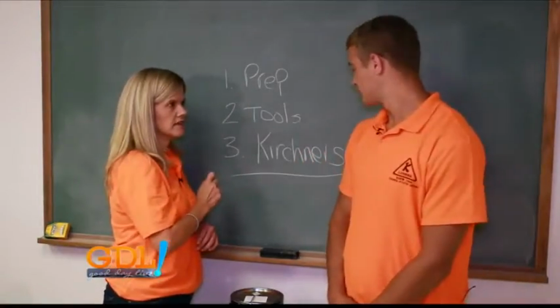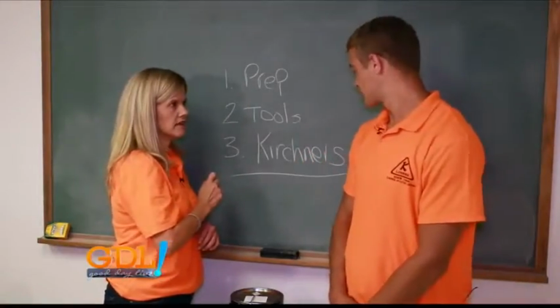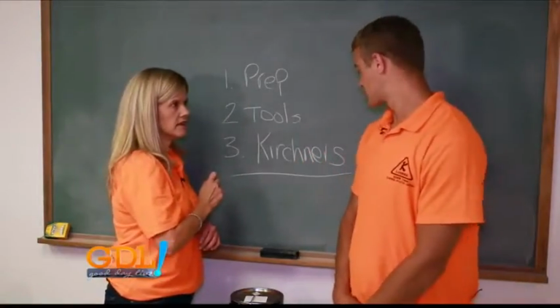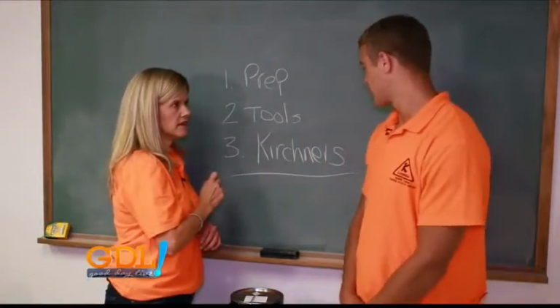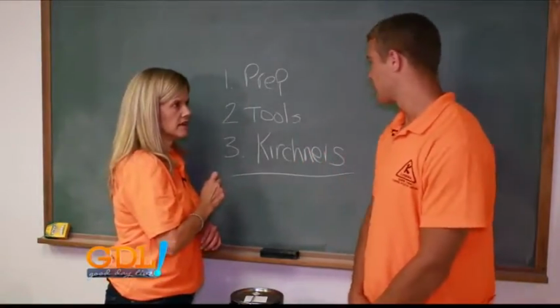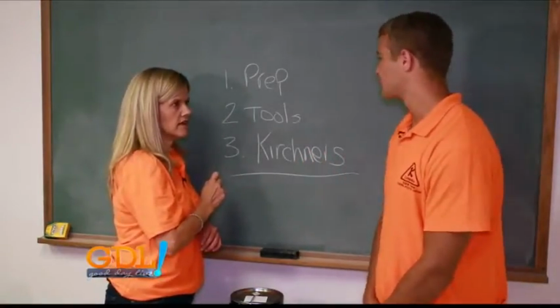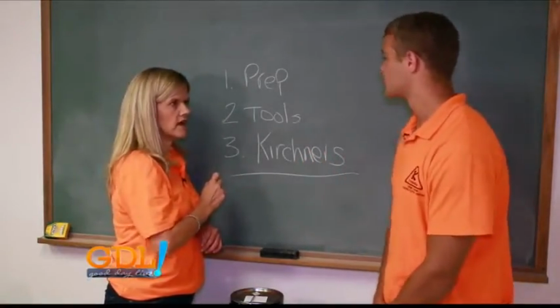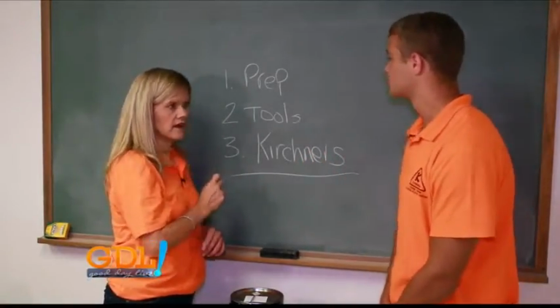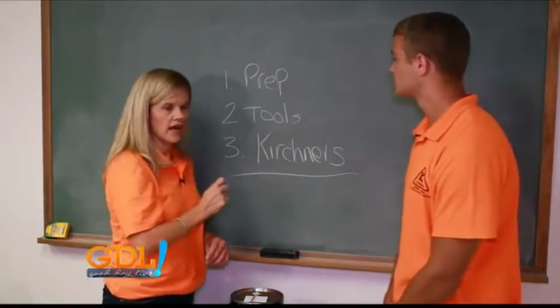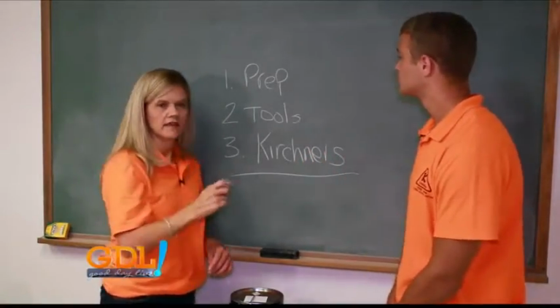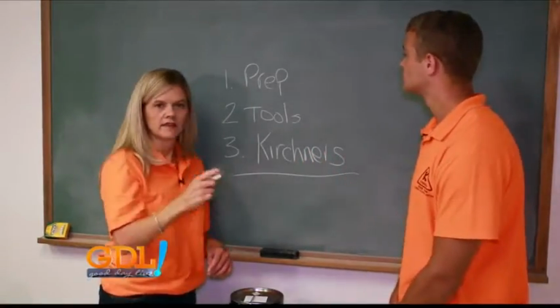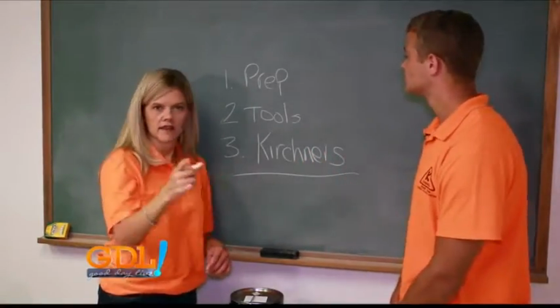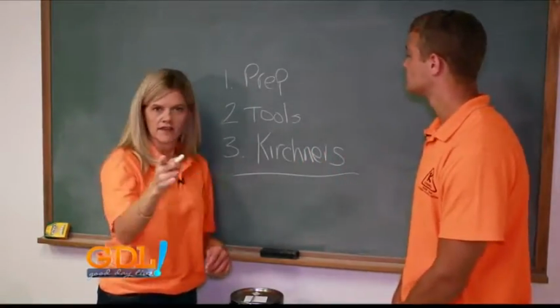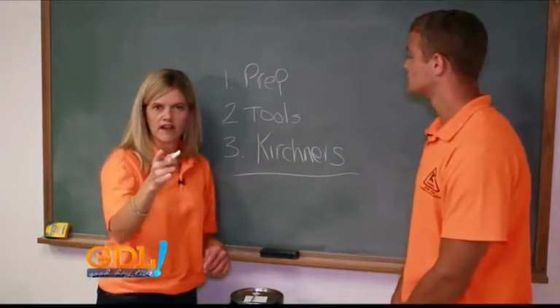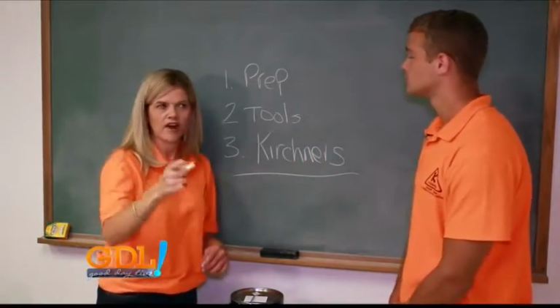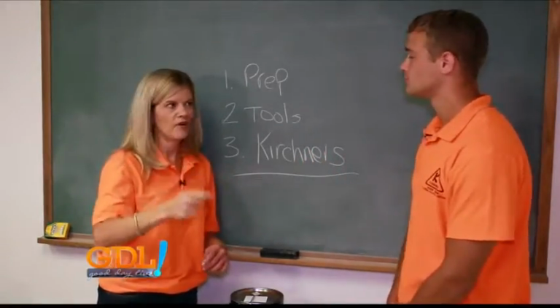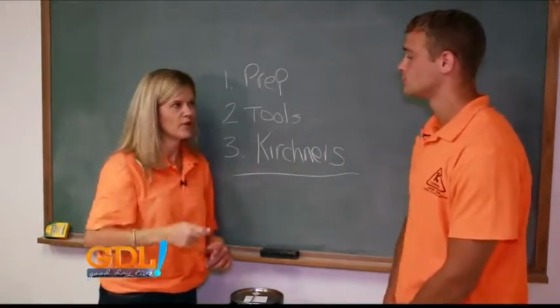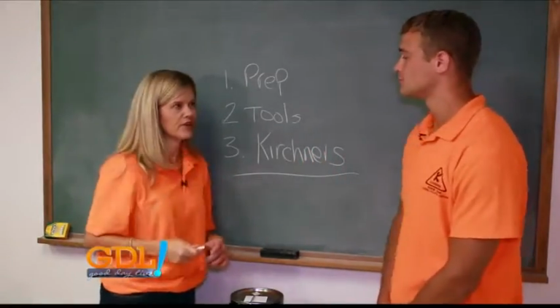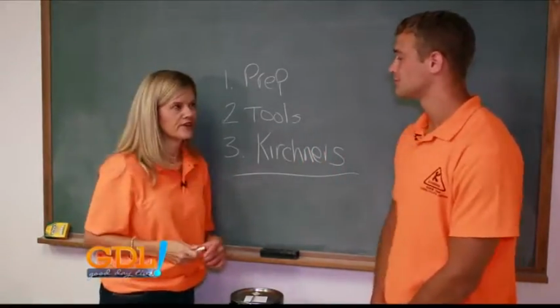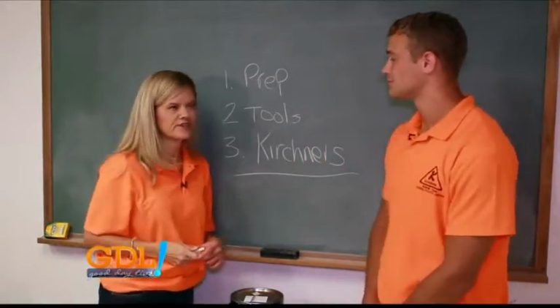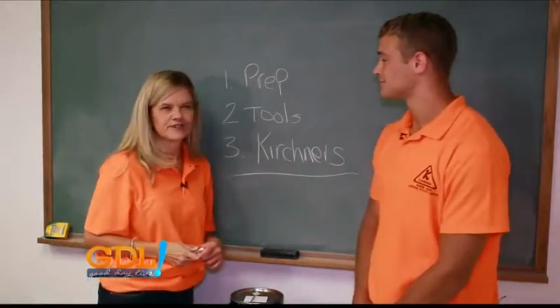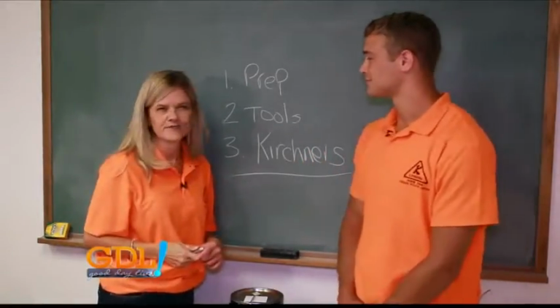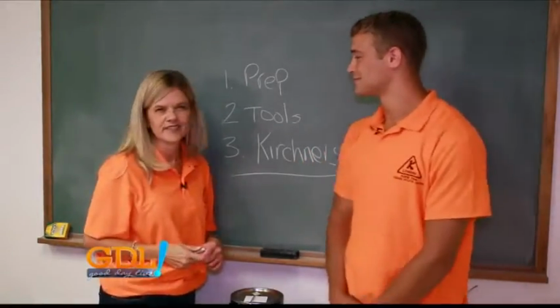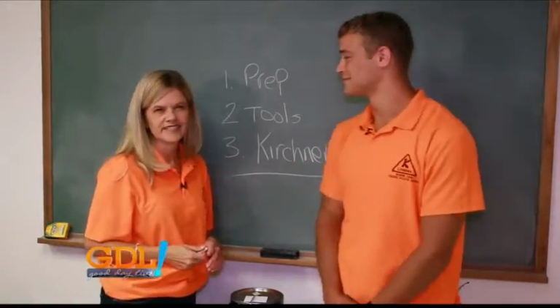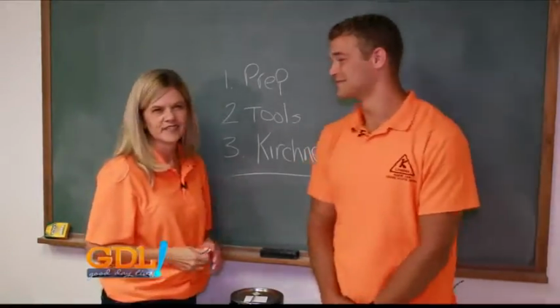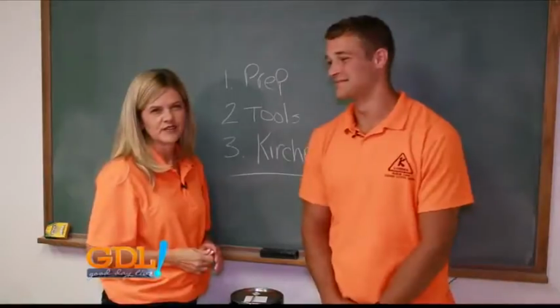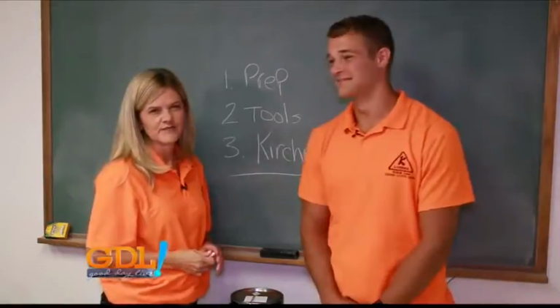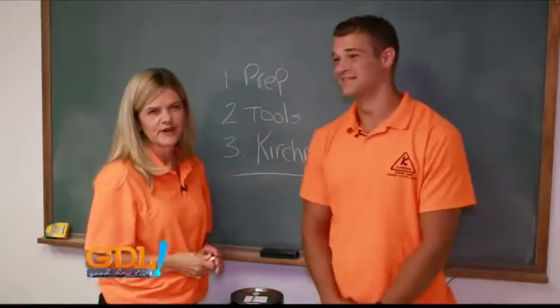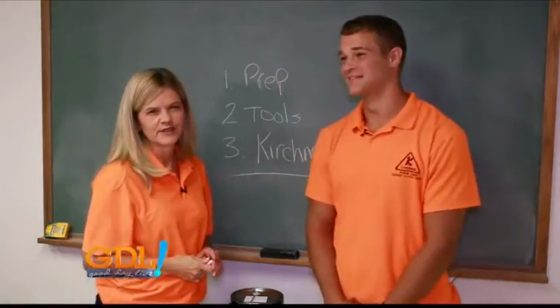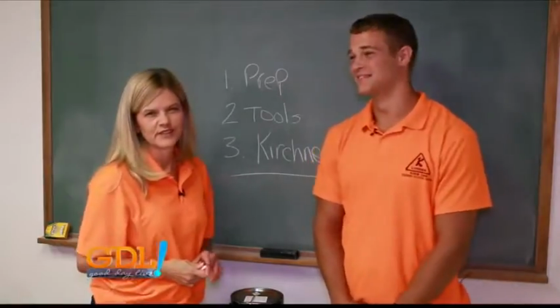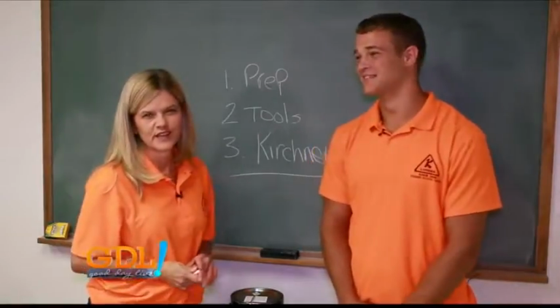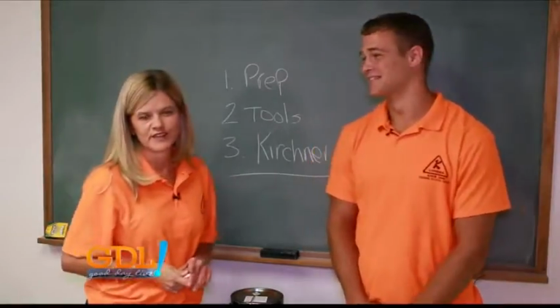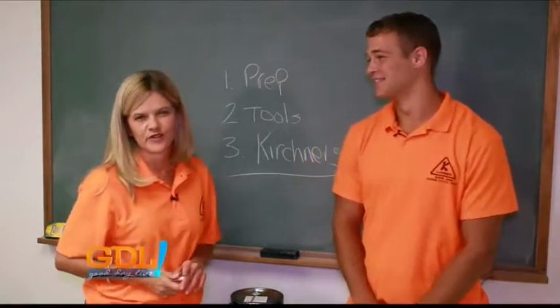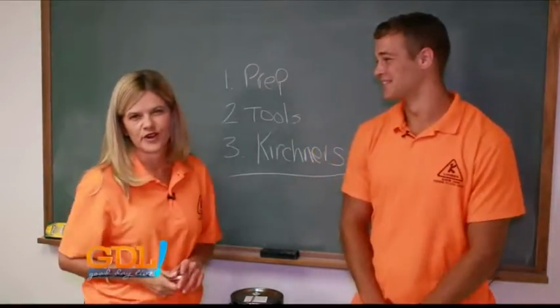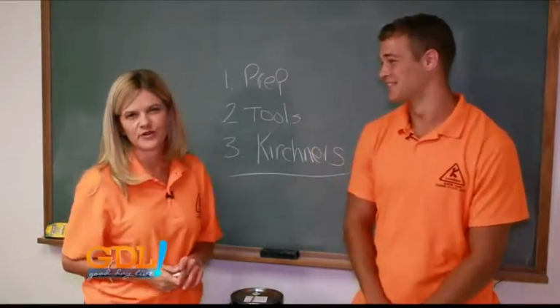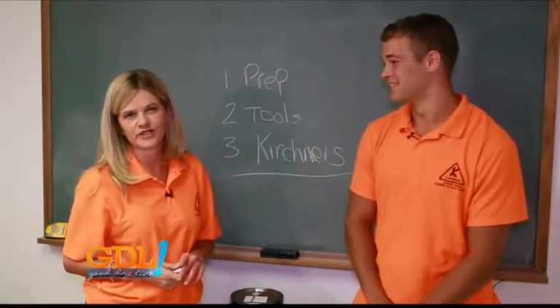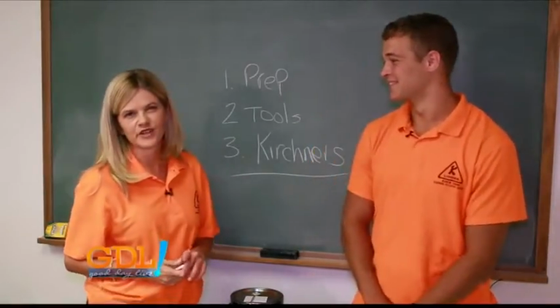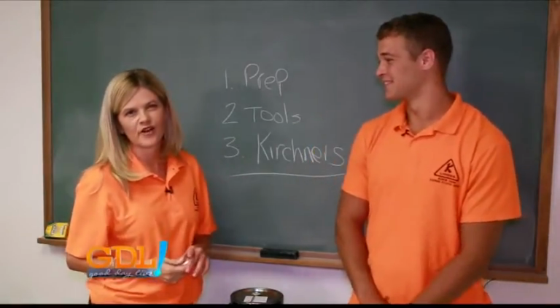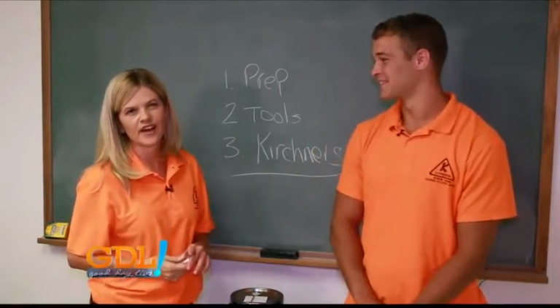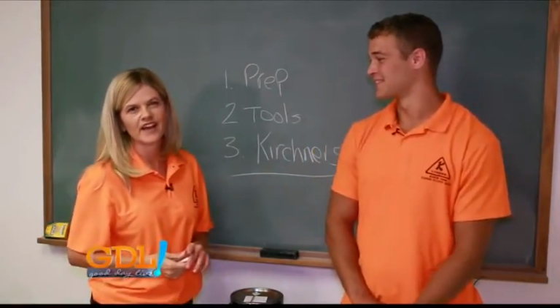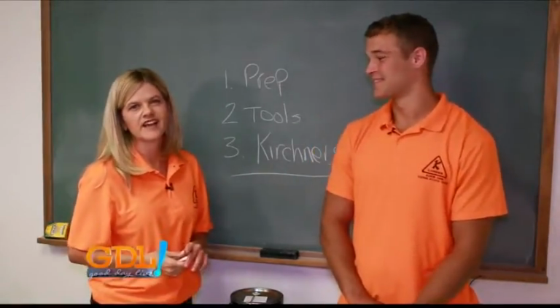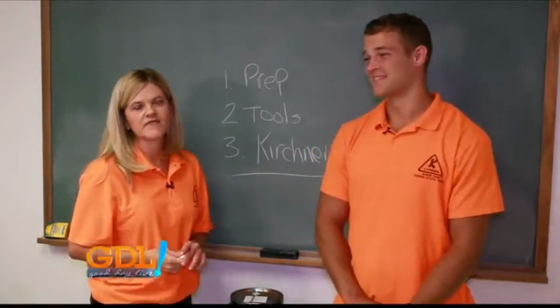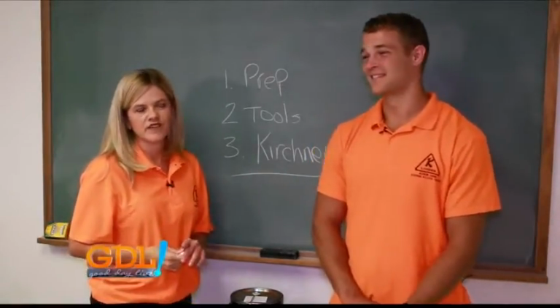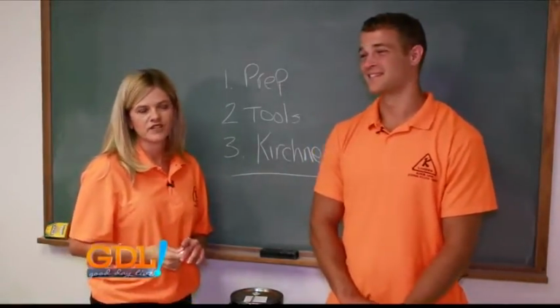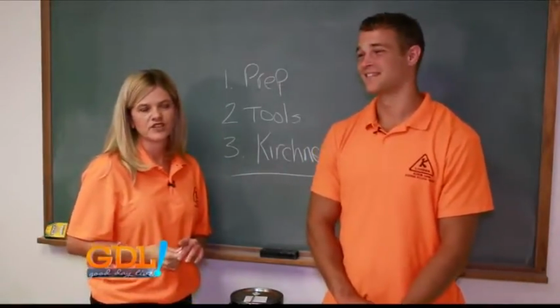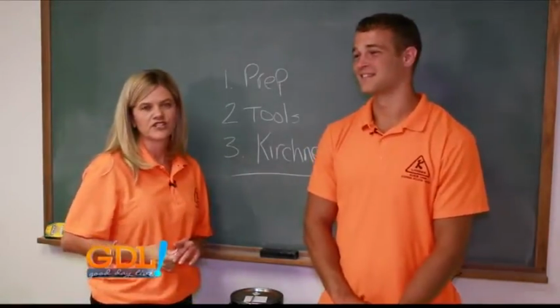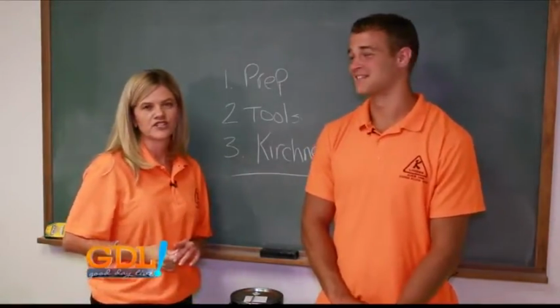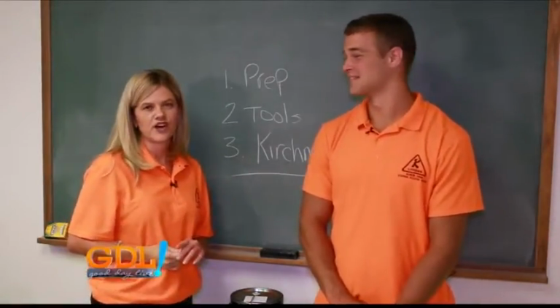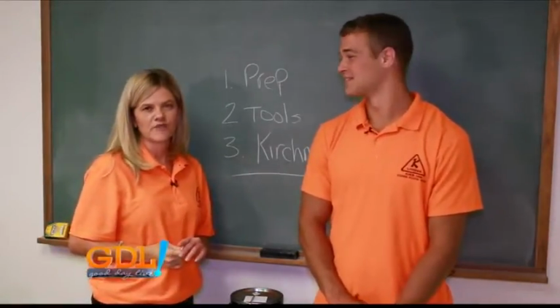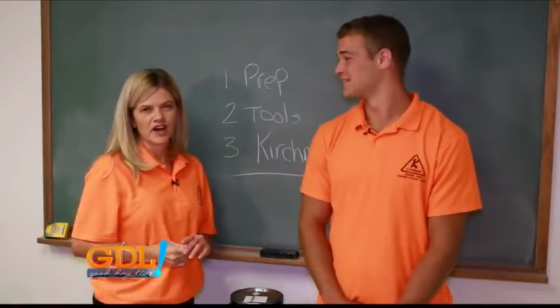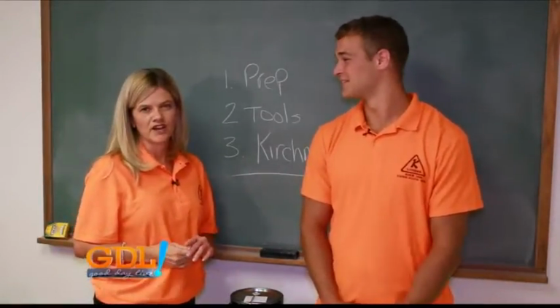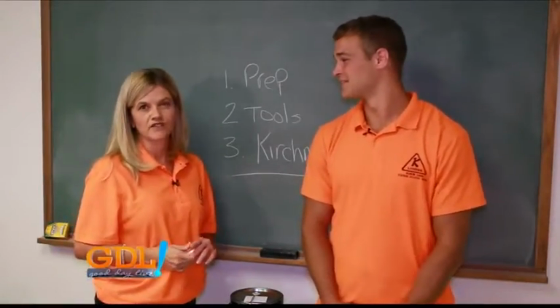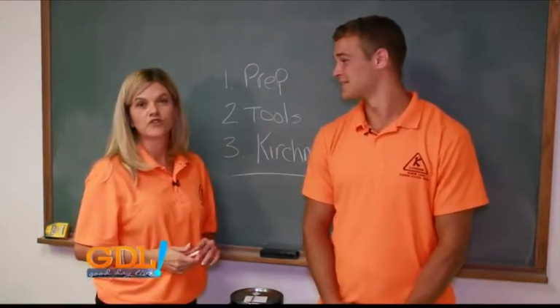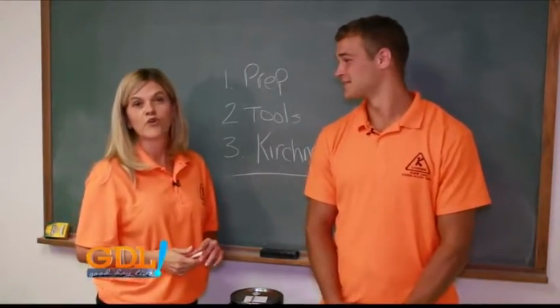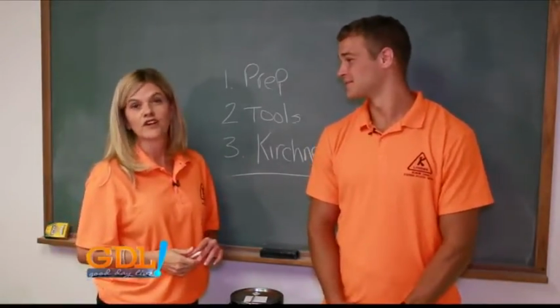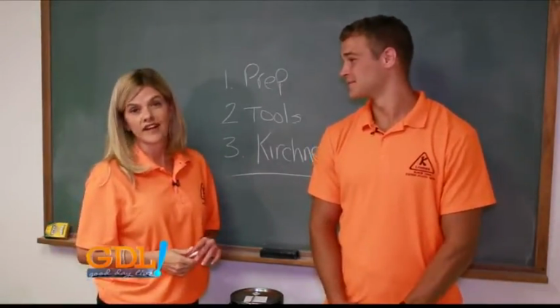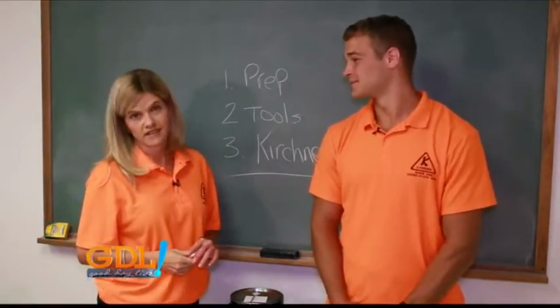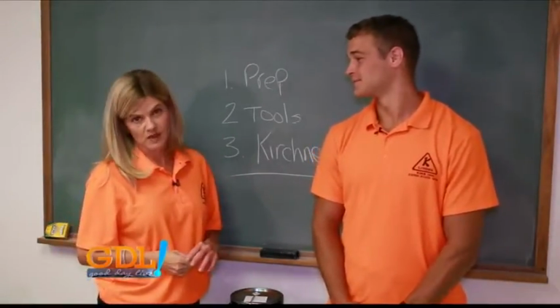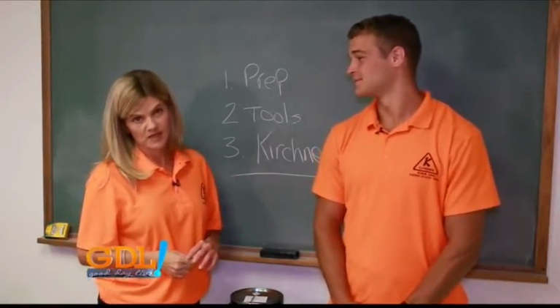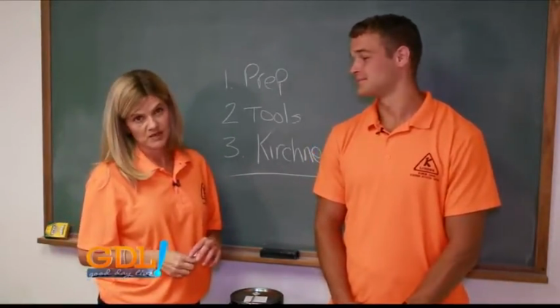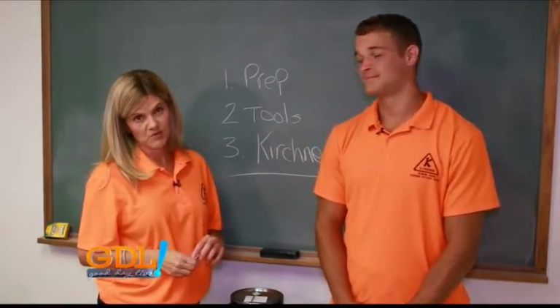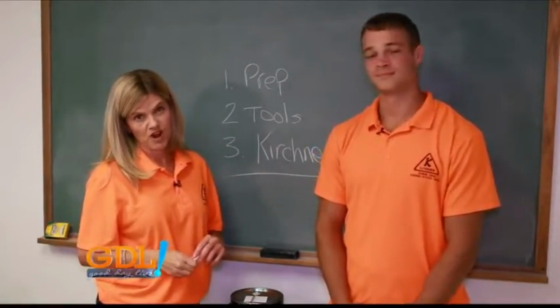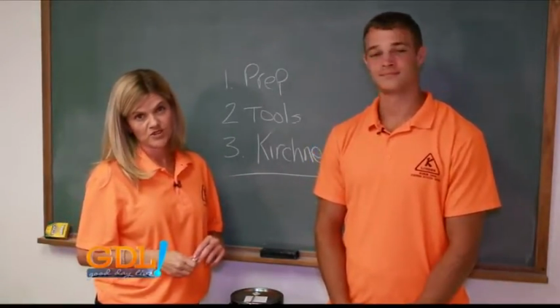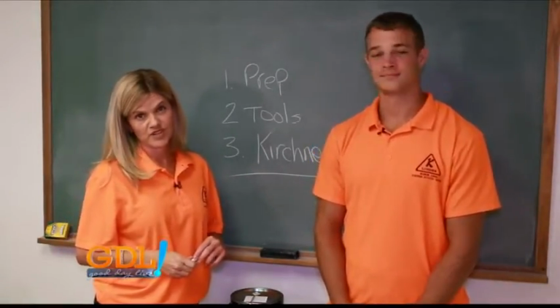We're at Kirchner Building Center in Marshall, Illinois with Dakota. Make sure you stop by for your next painting project.